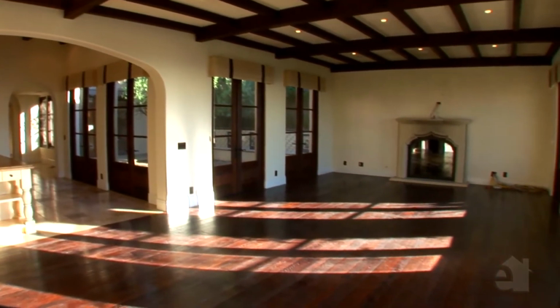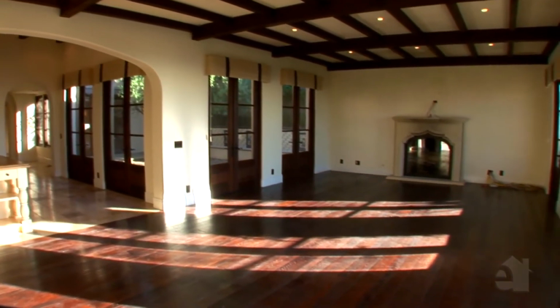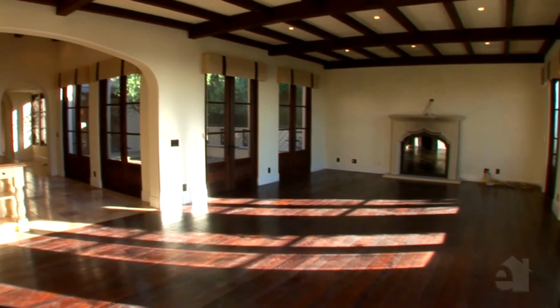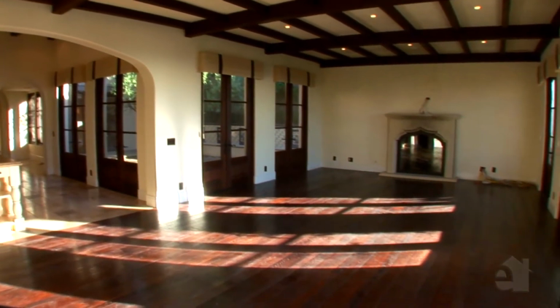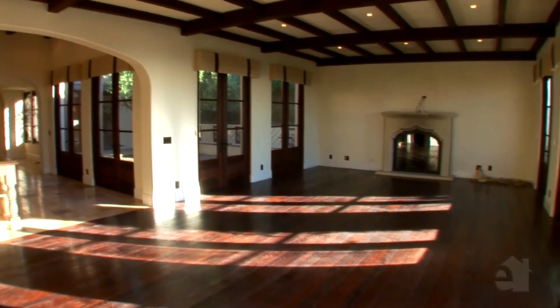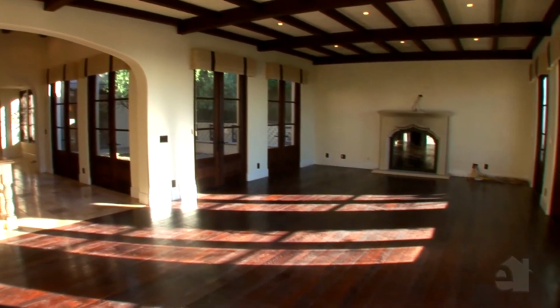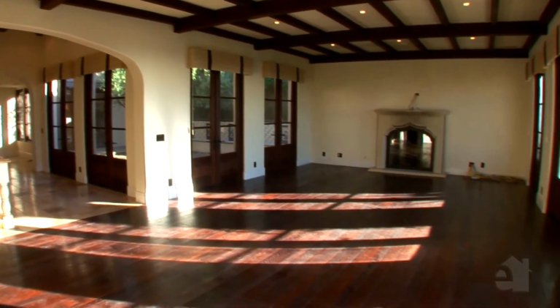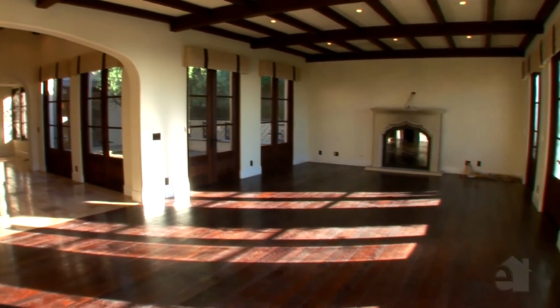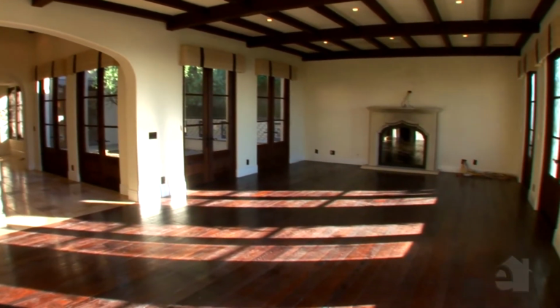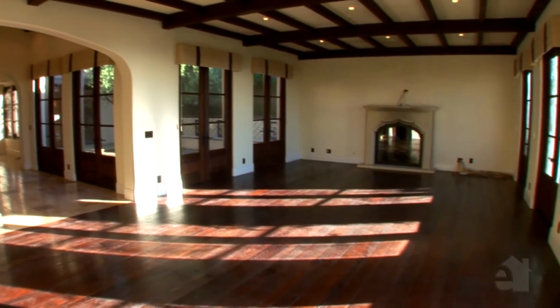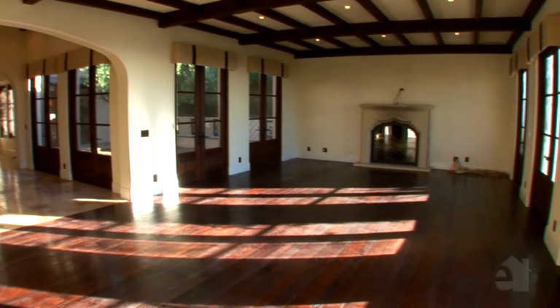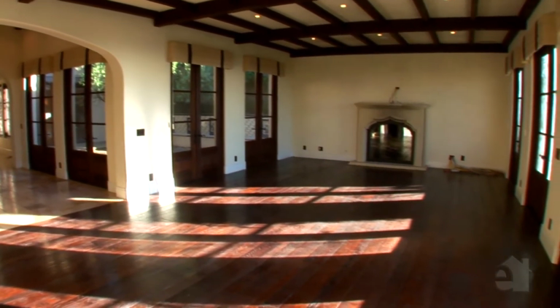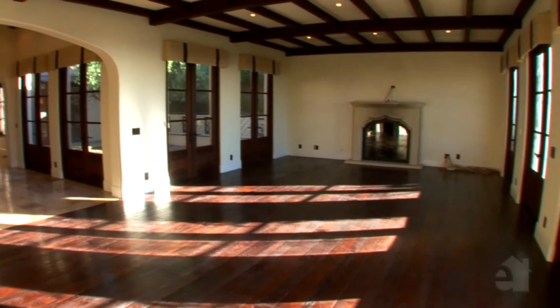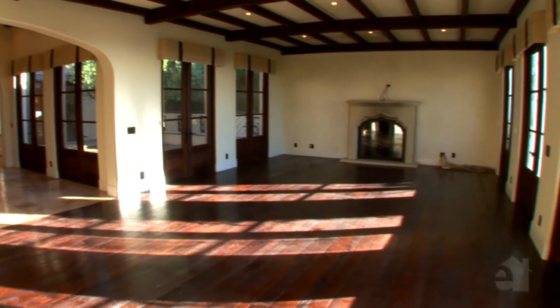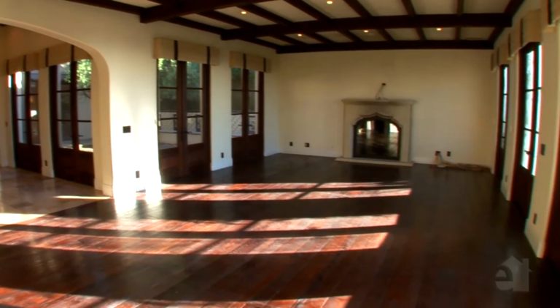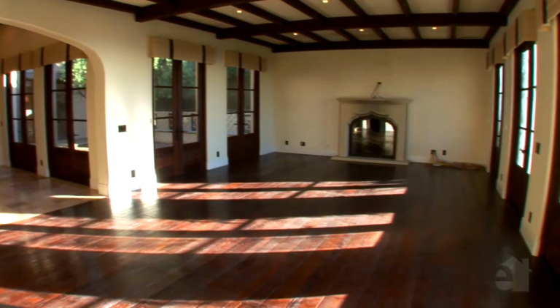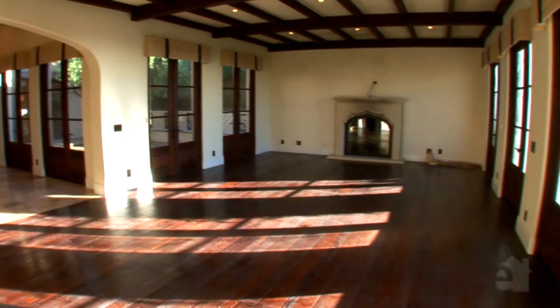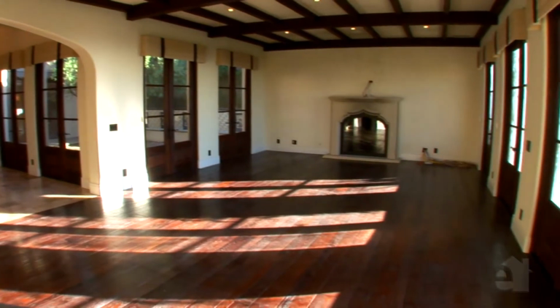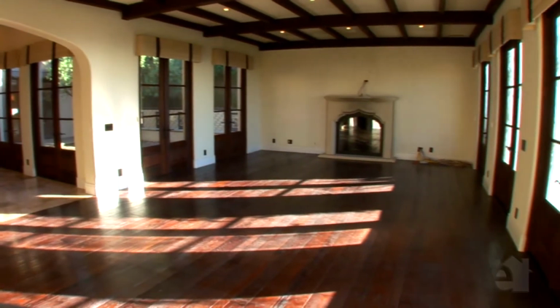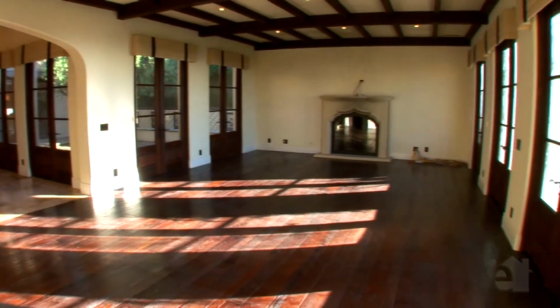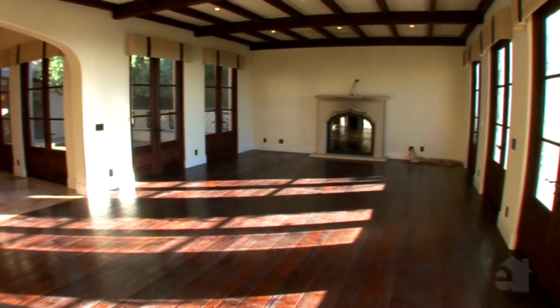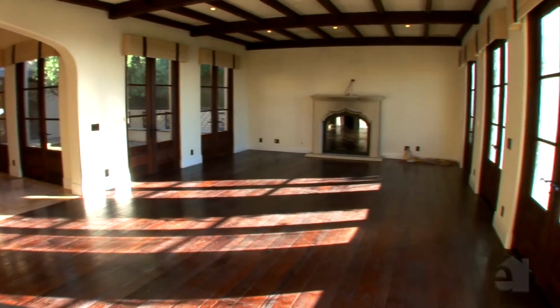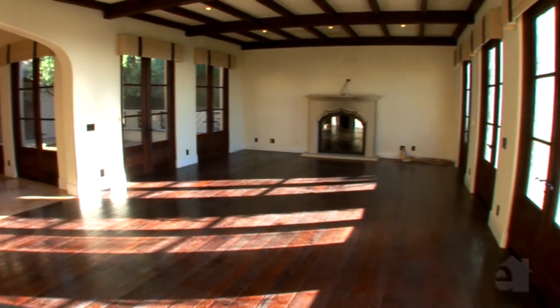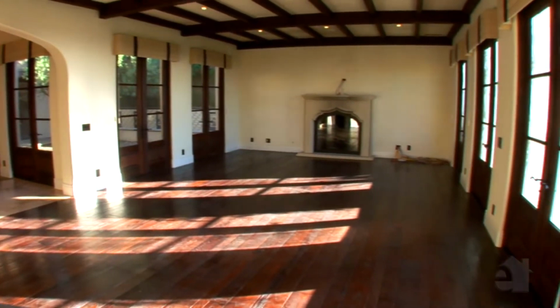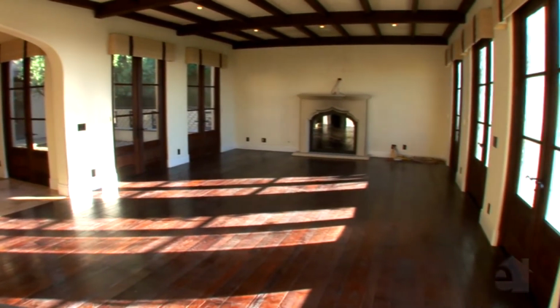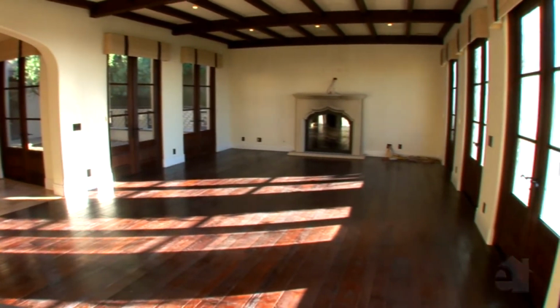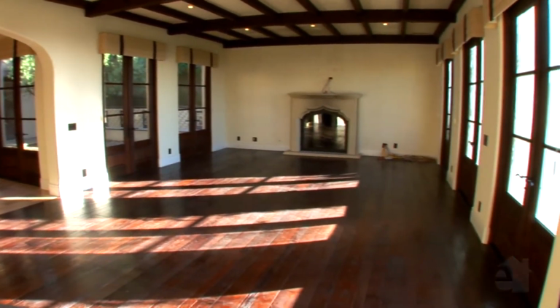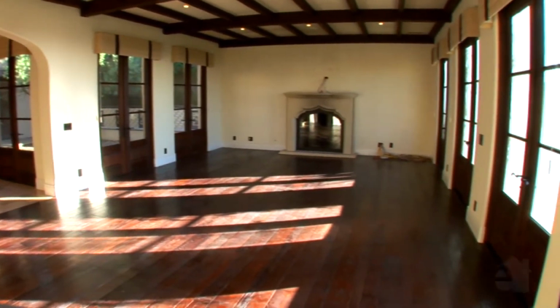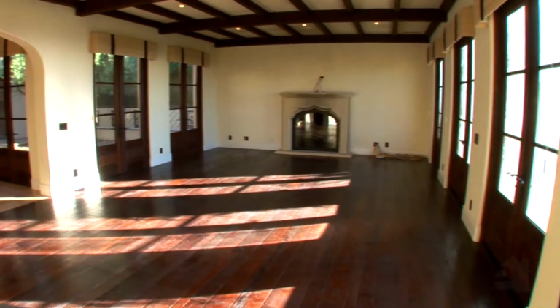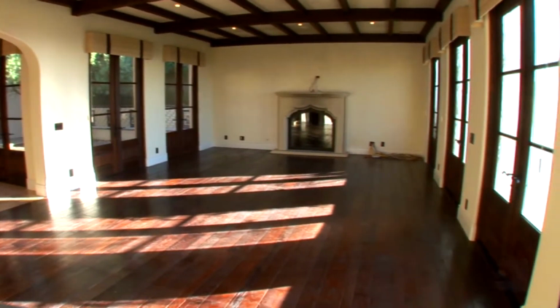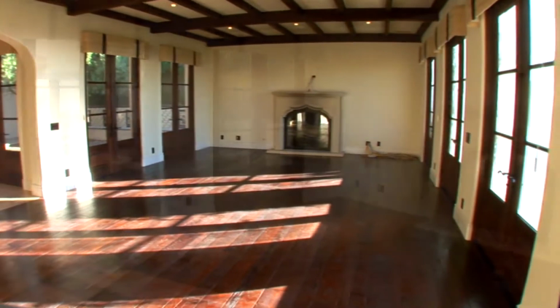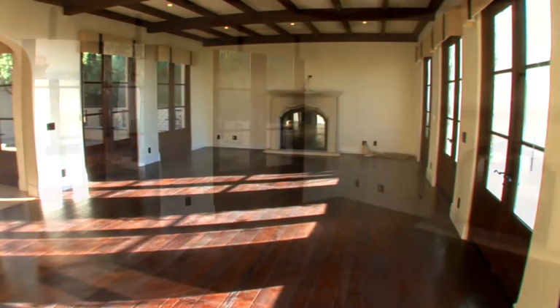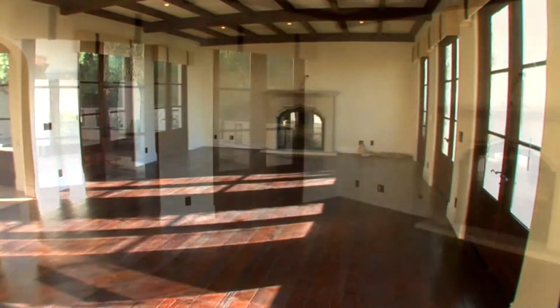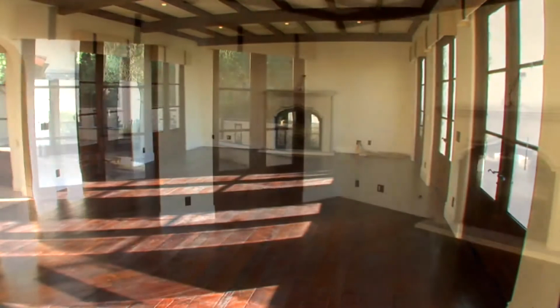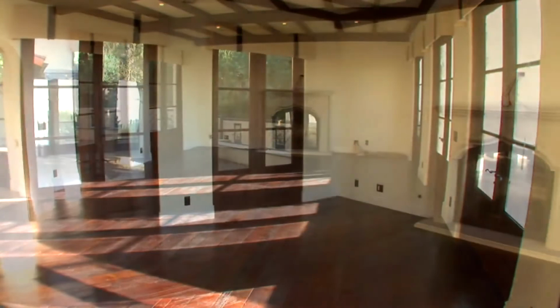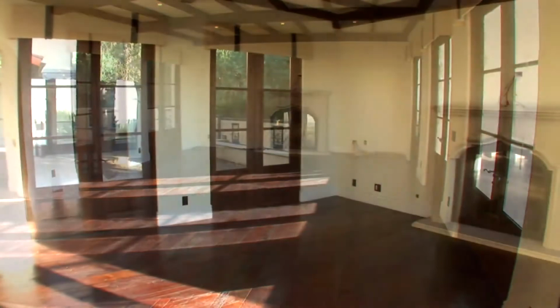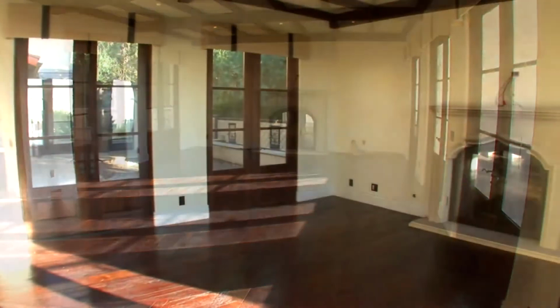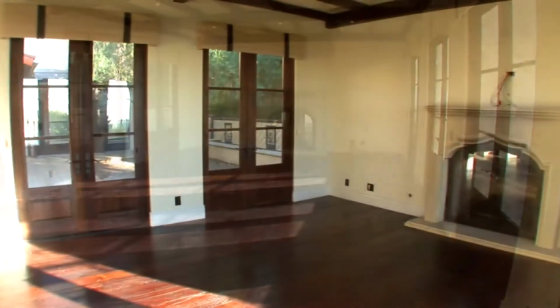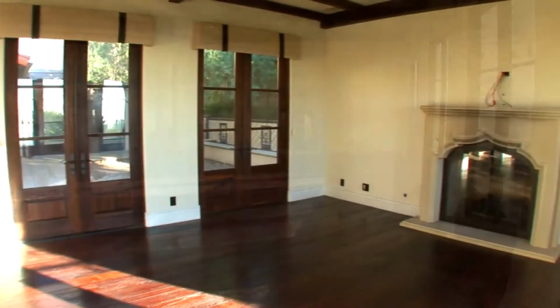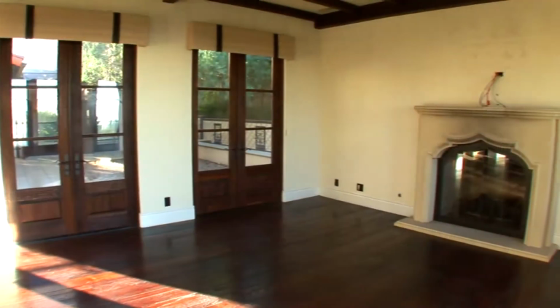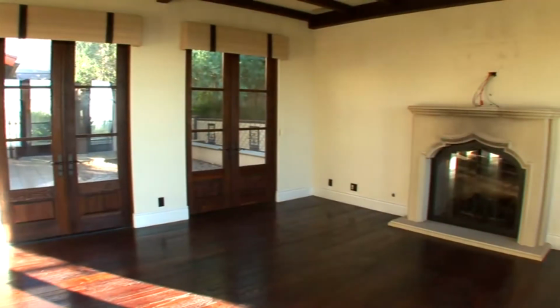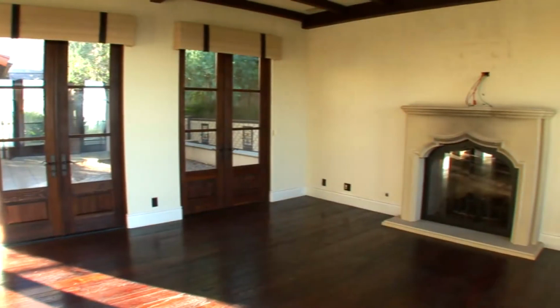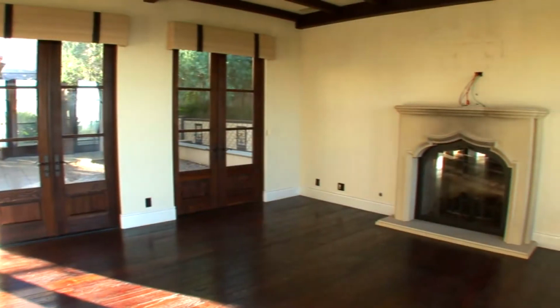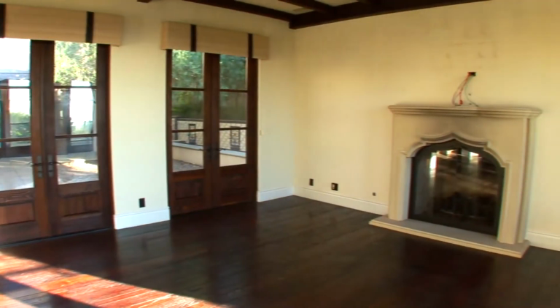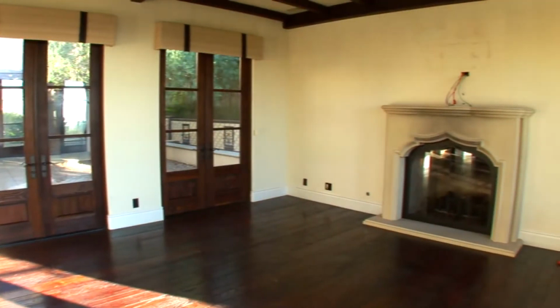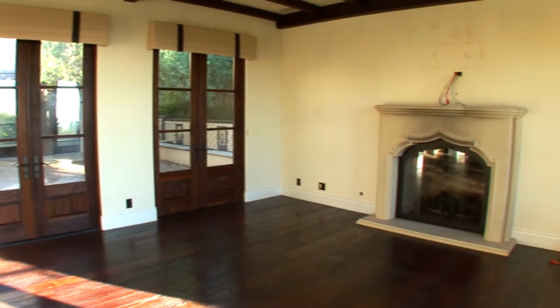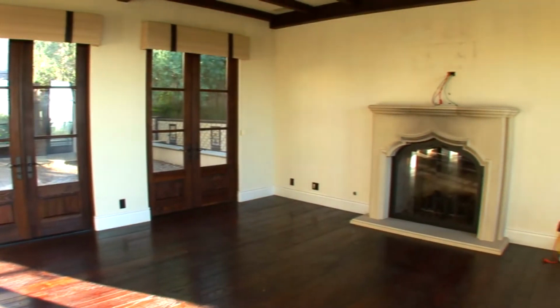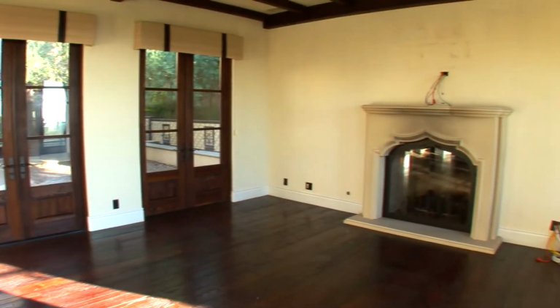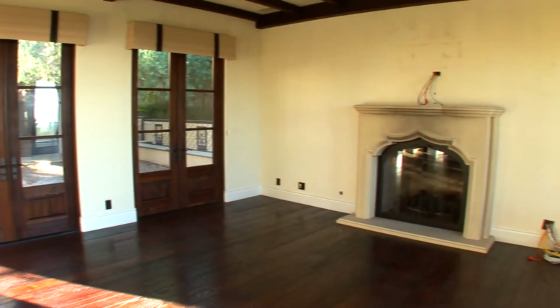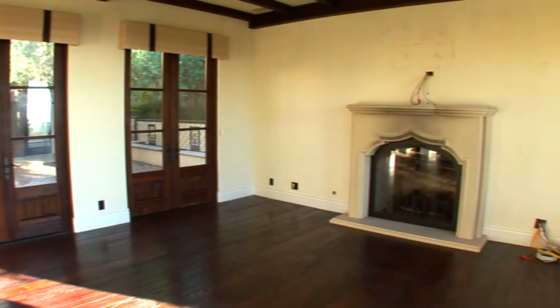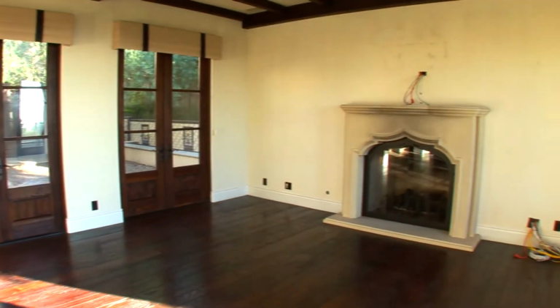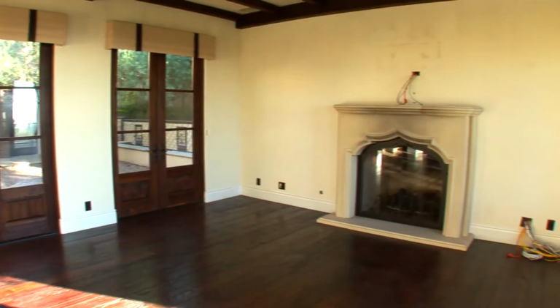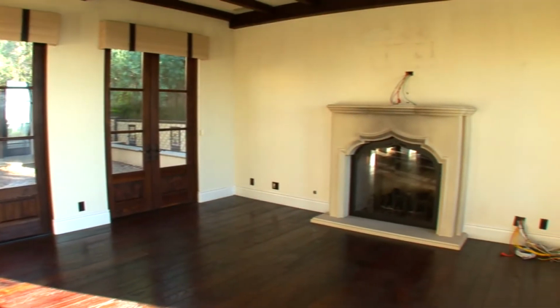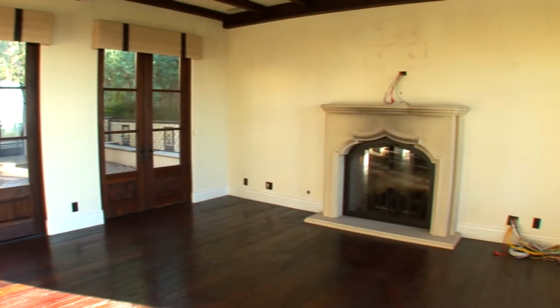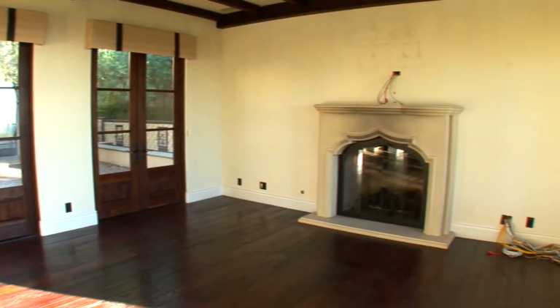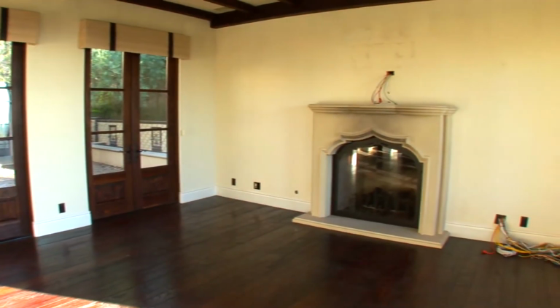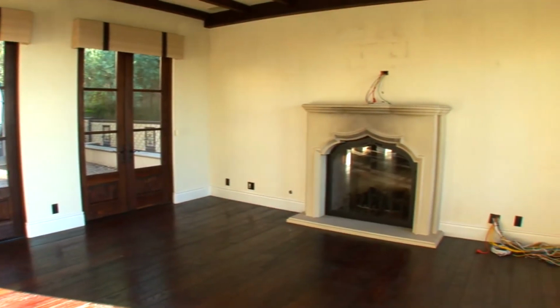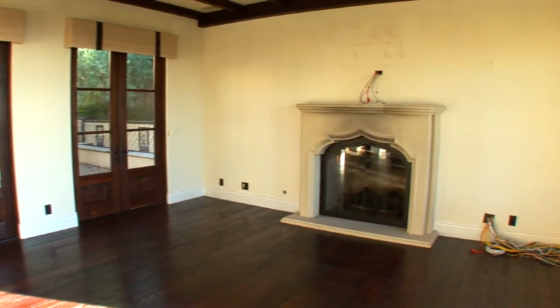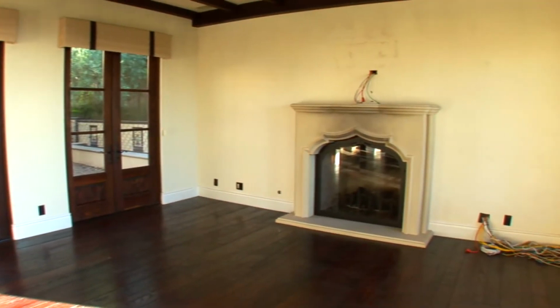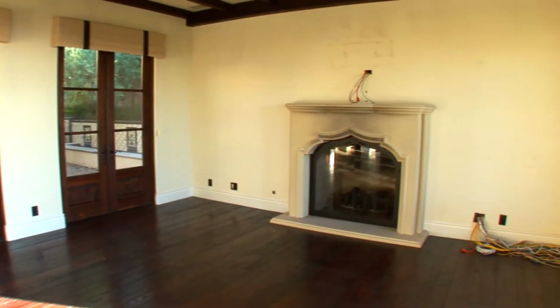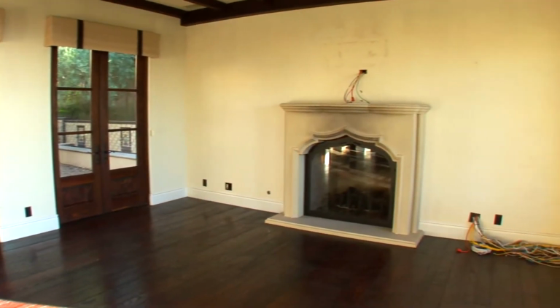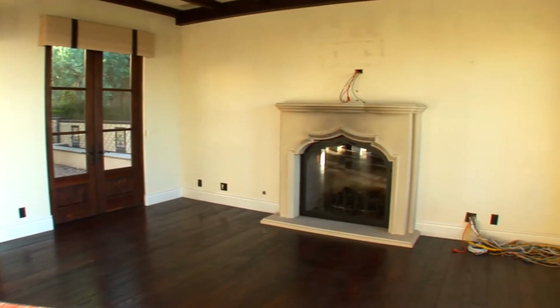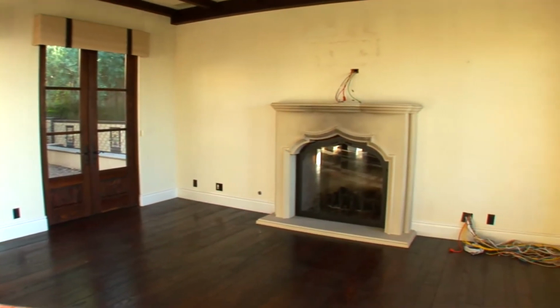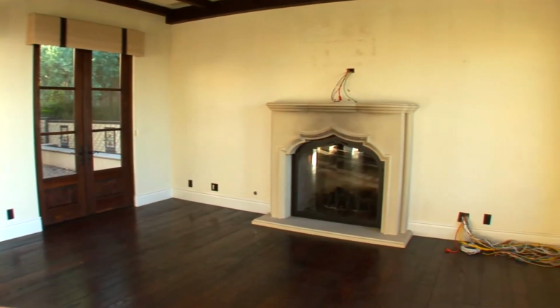This spacious great room welcomes family and friends with a stately fireplace and graceful French doors.